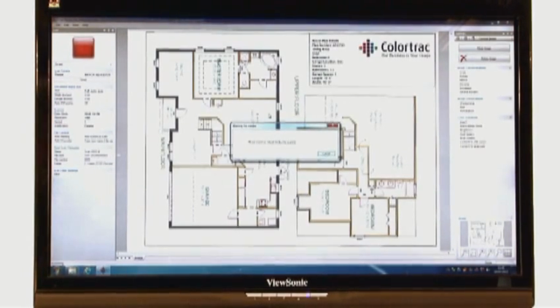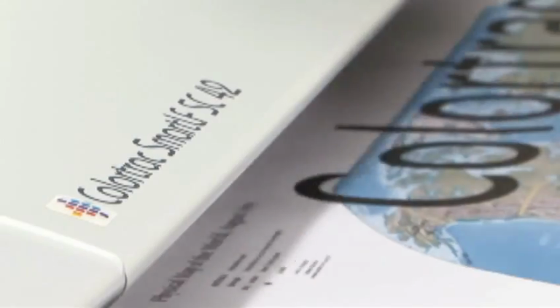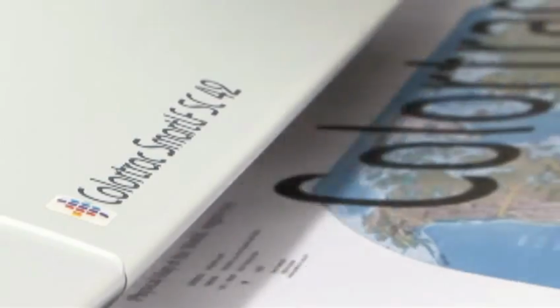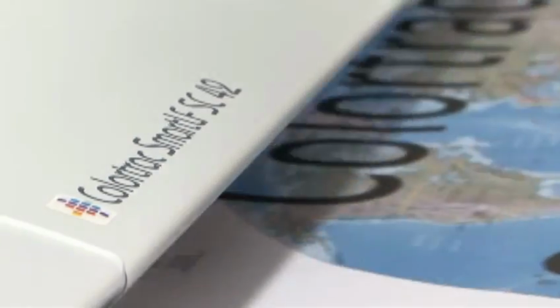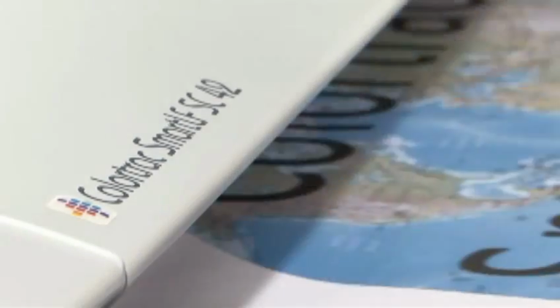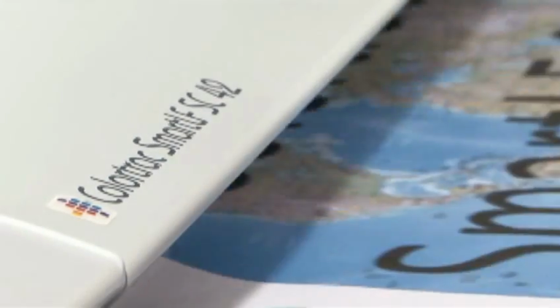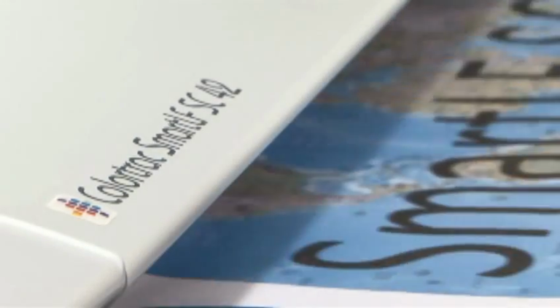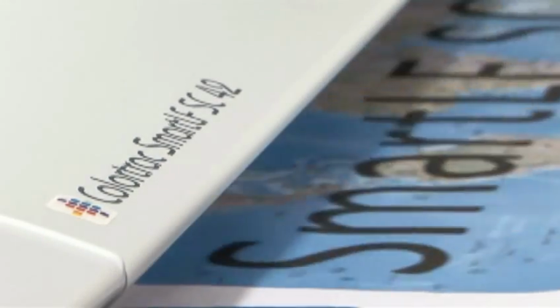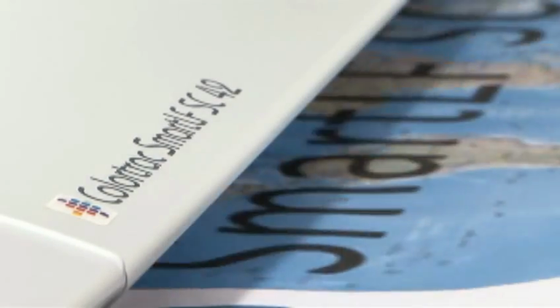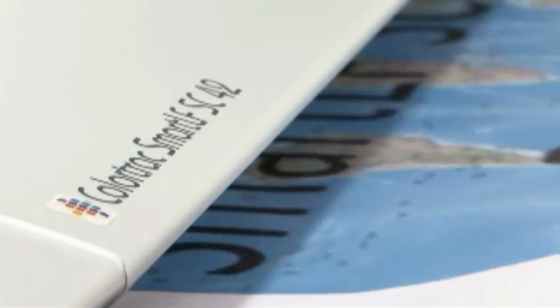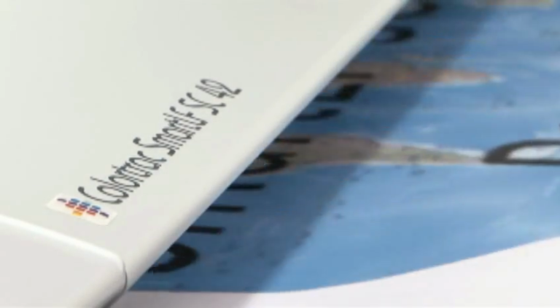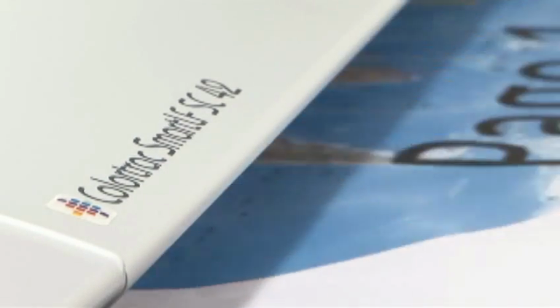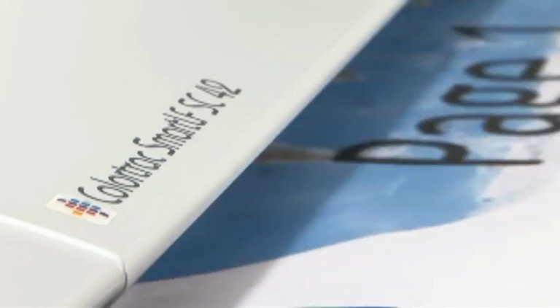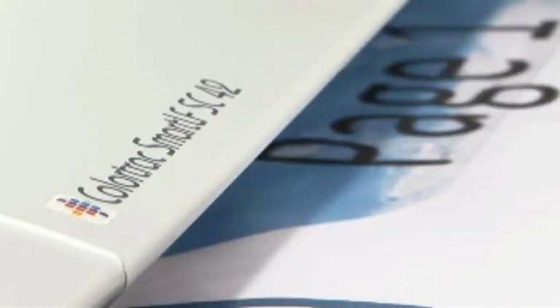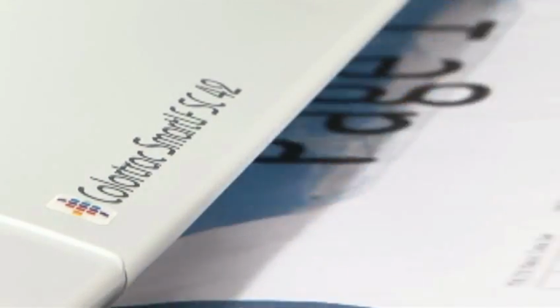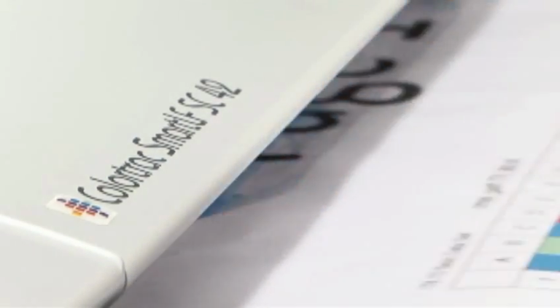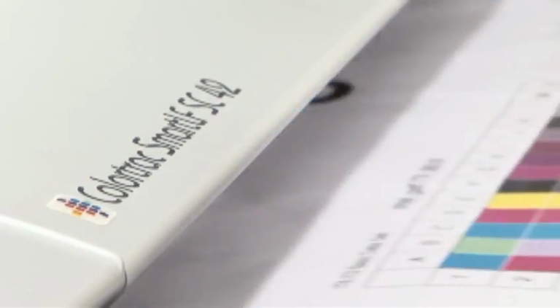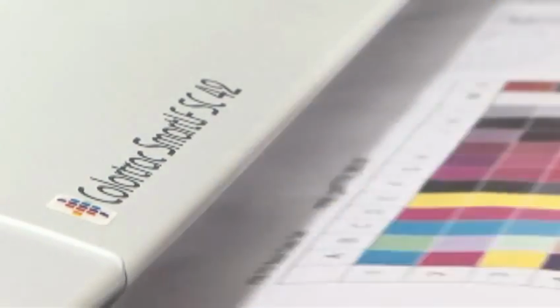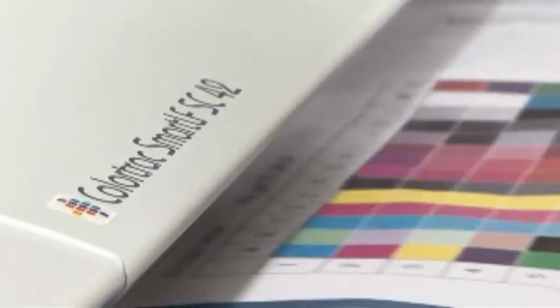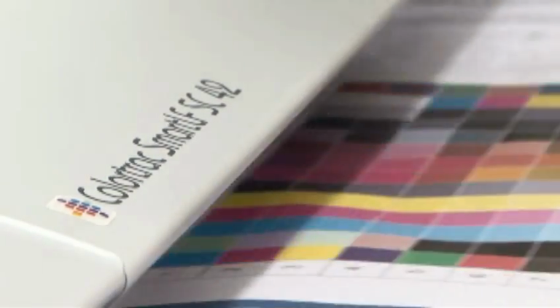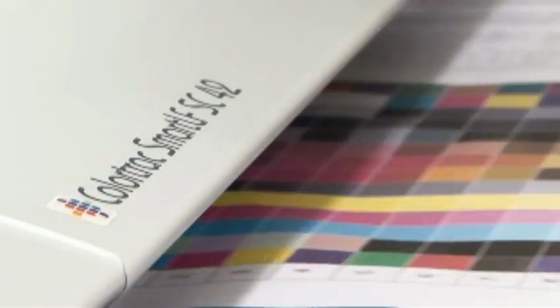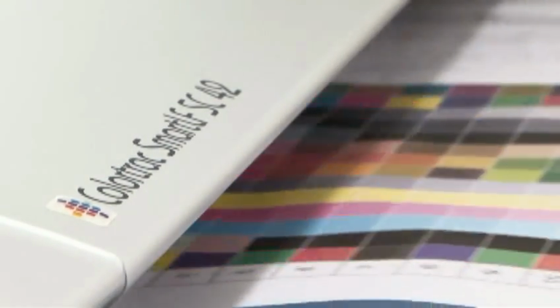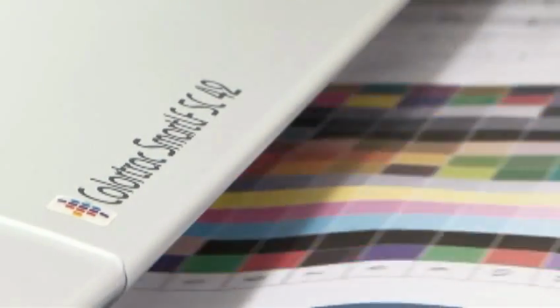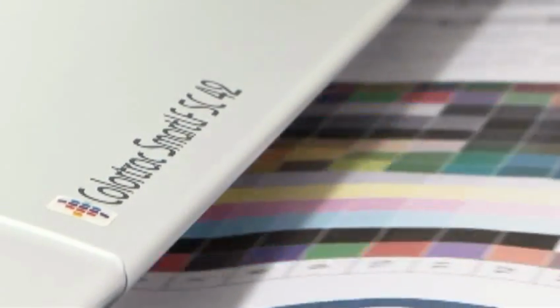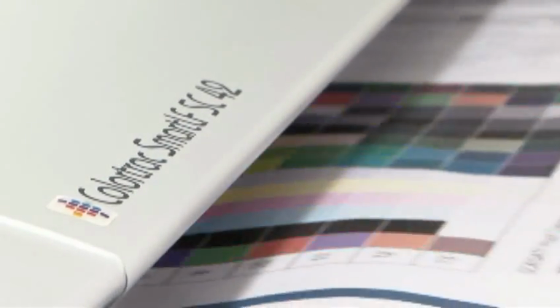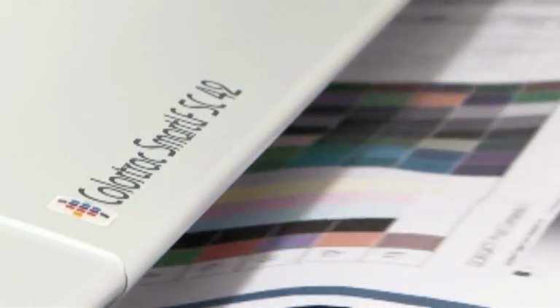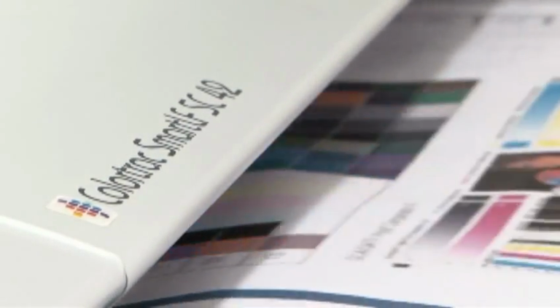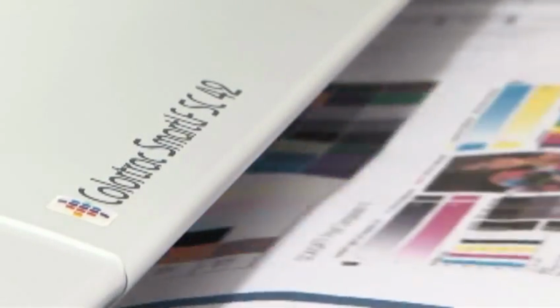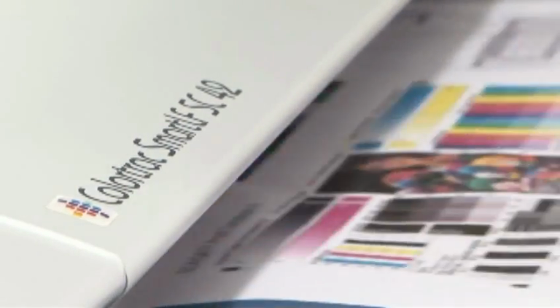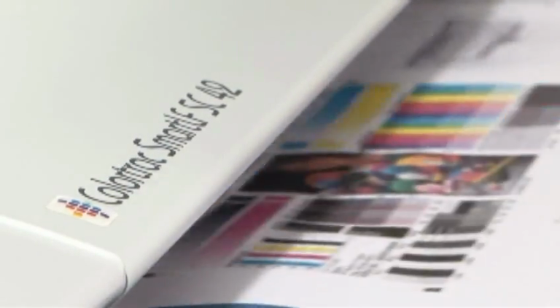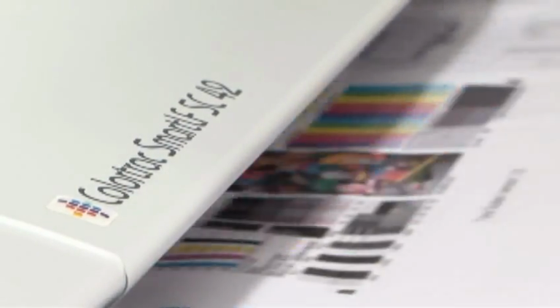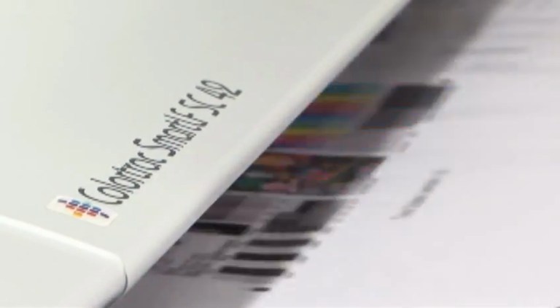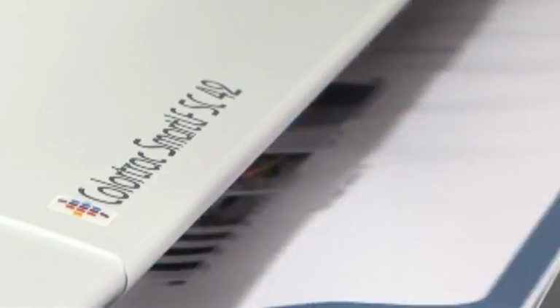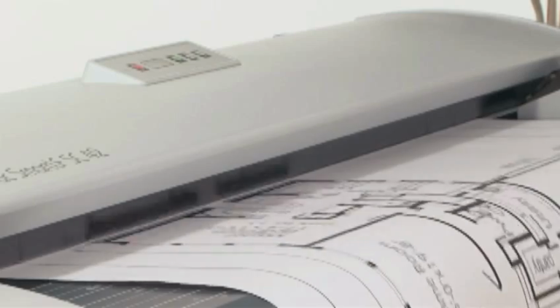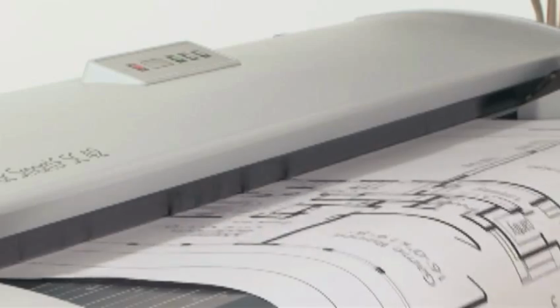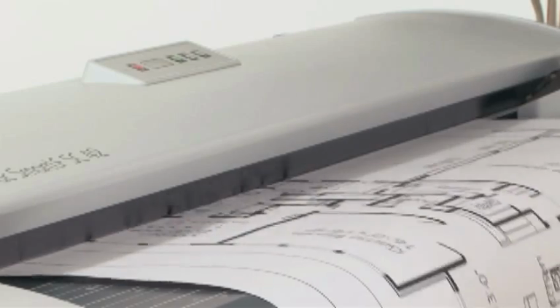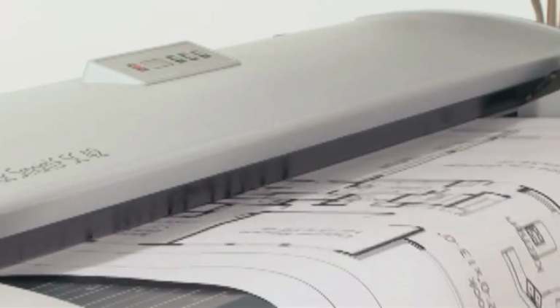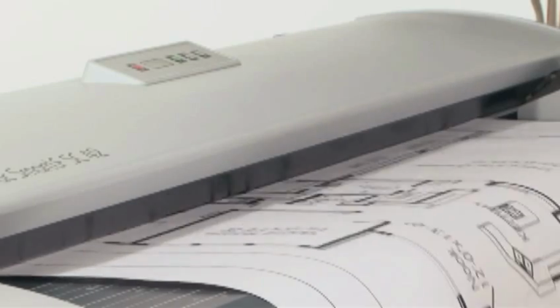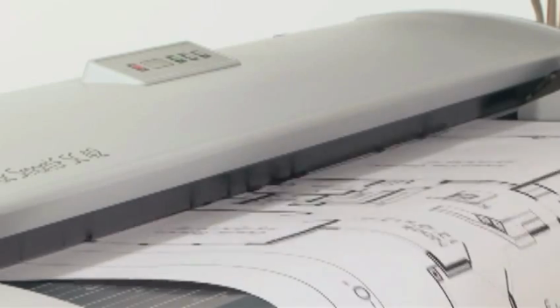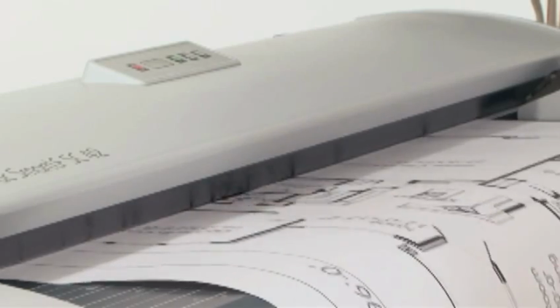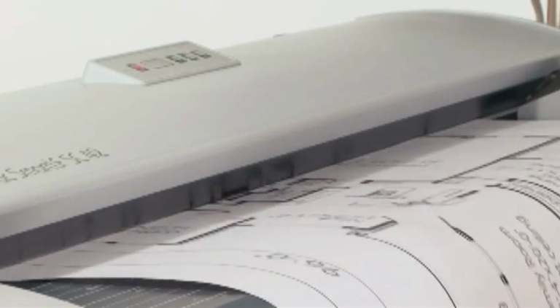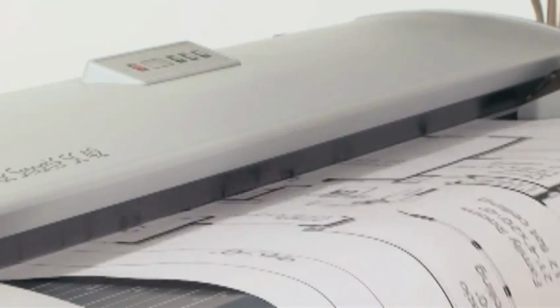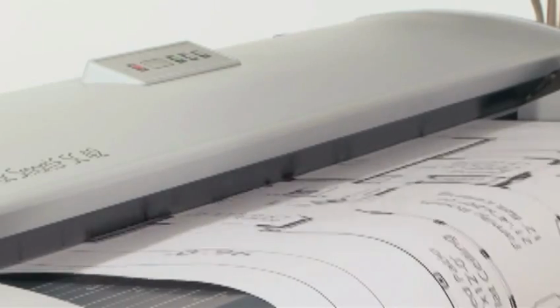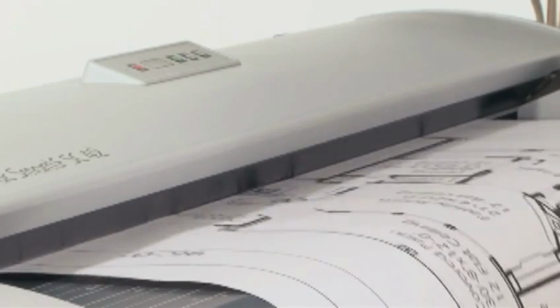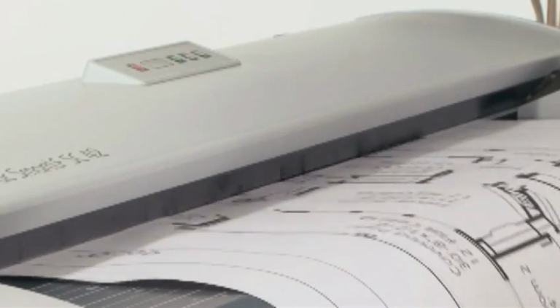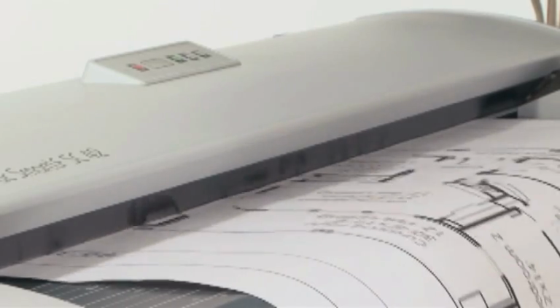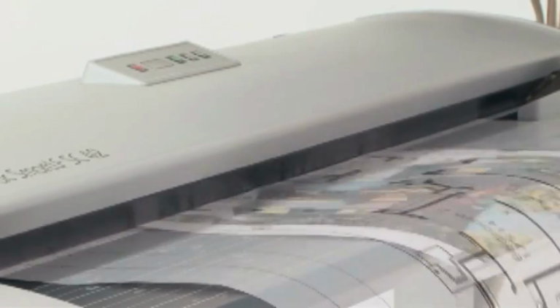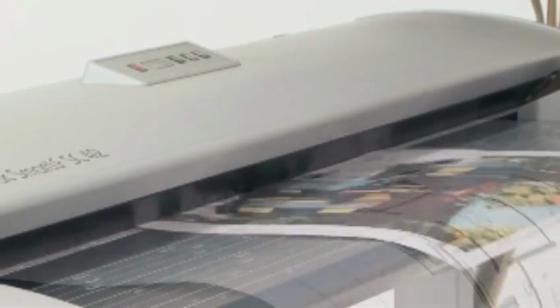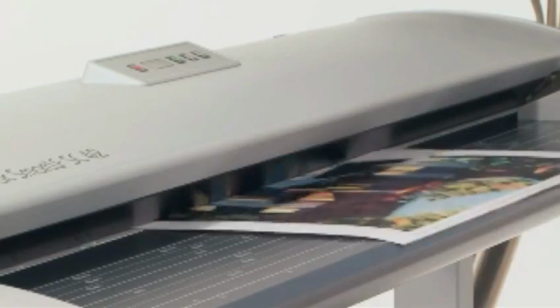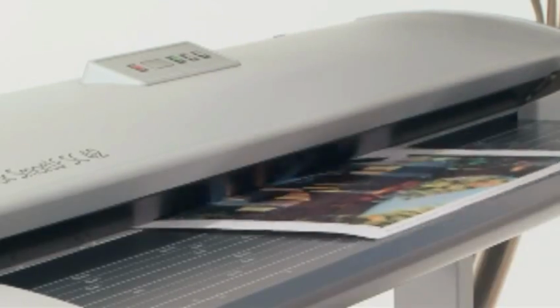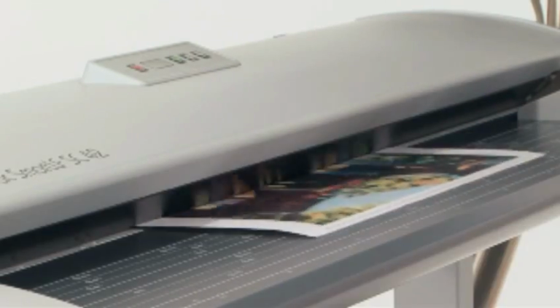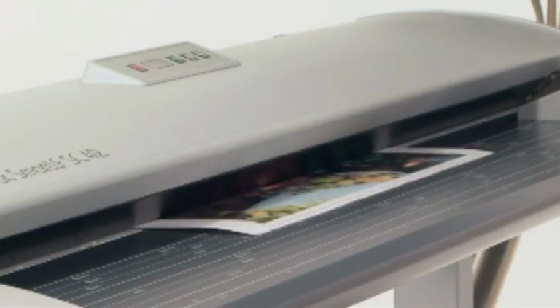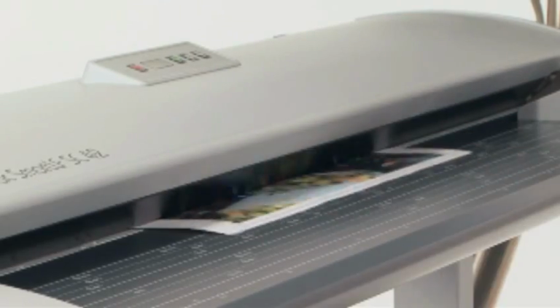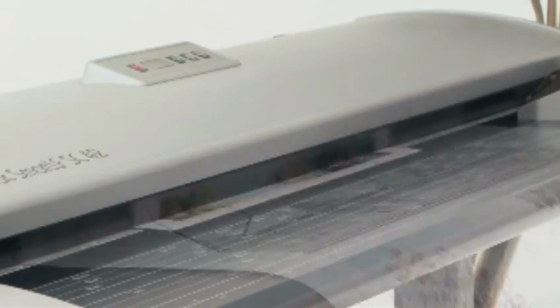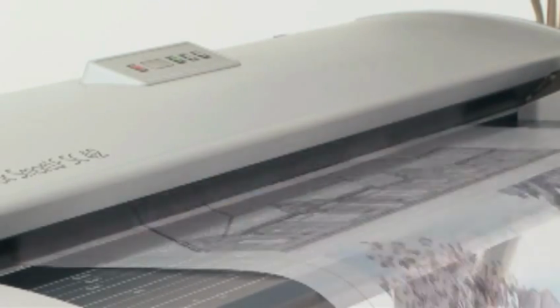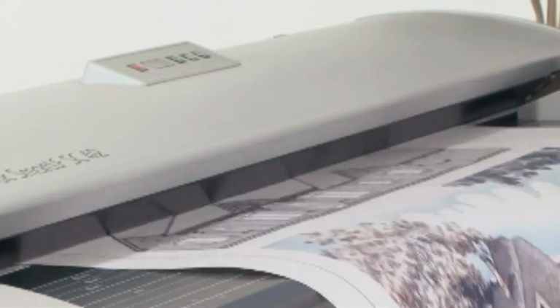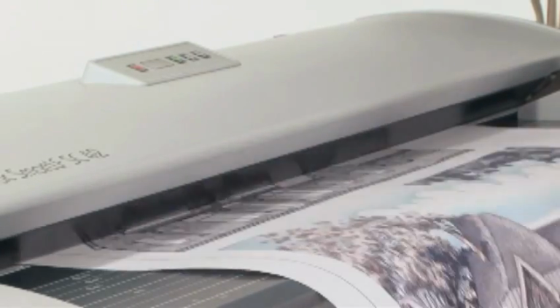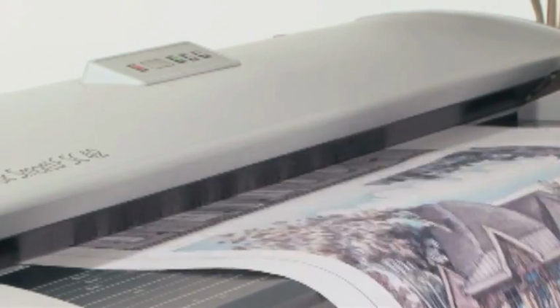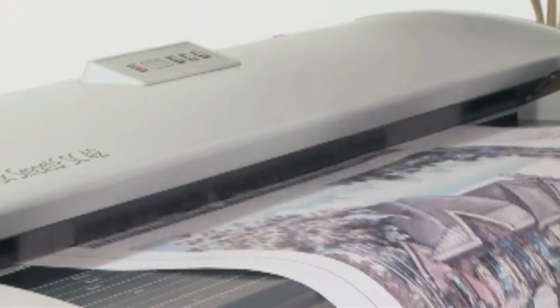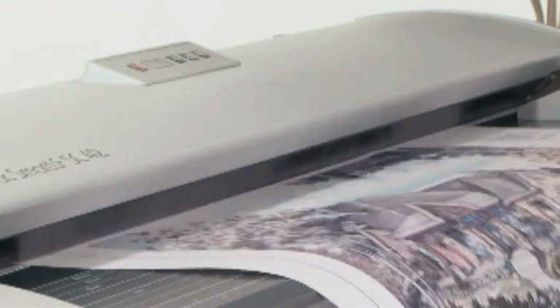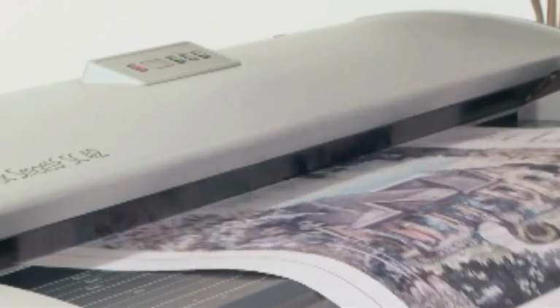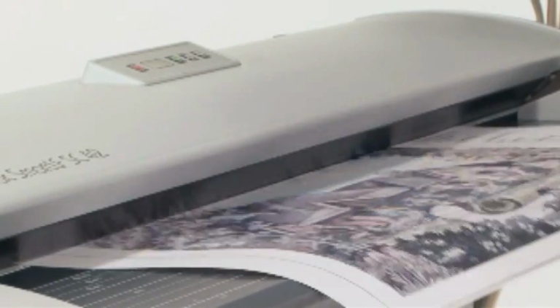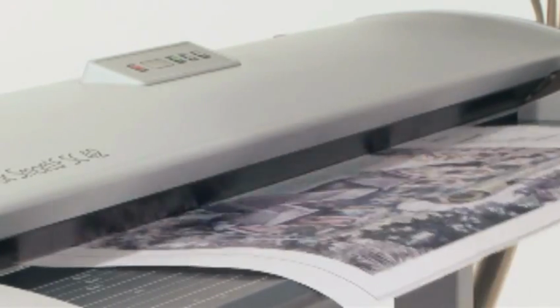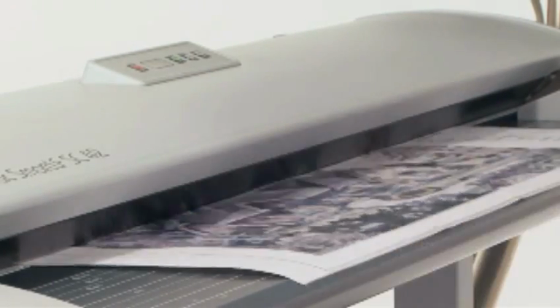The ColorTrack SmartLF SC series scanner. Our innovations revolutionizing your productivity.